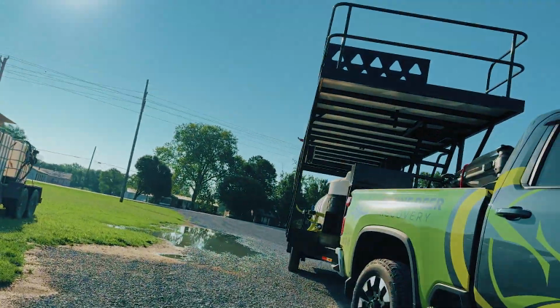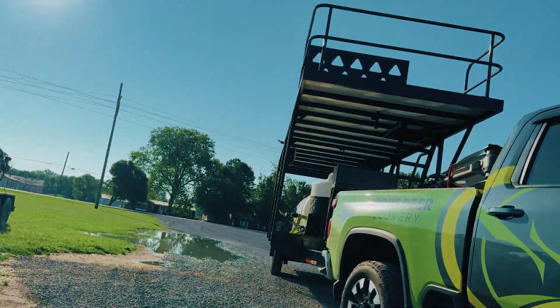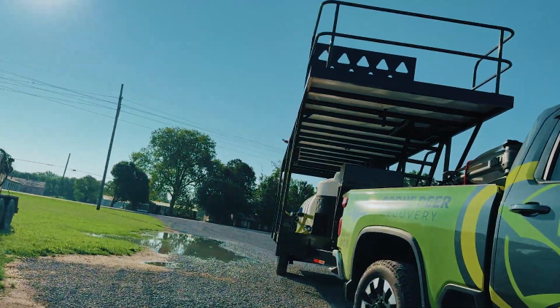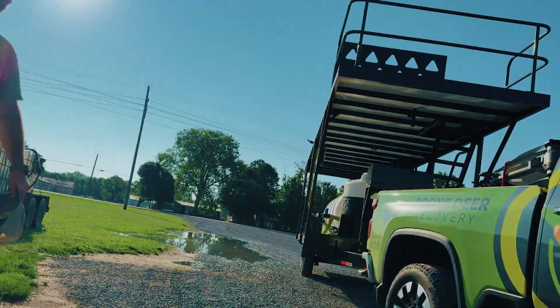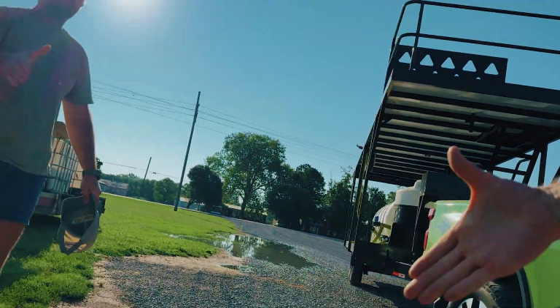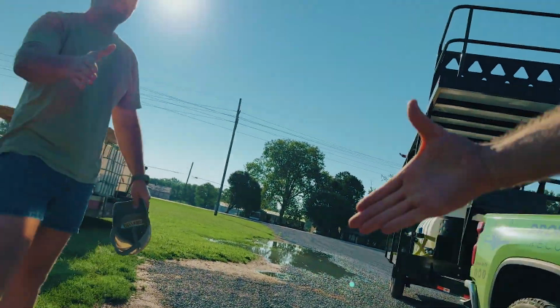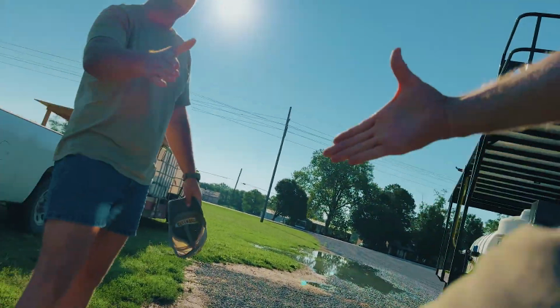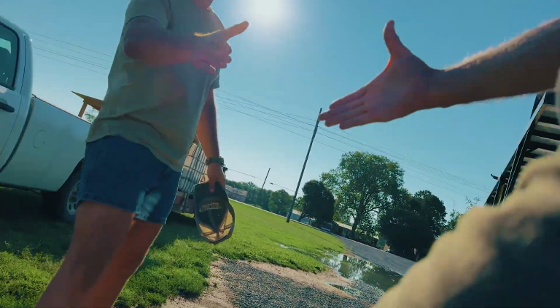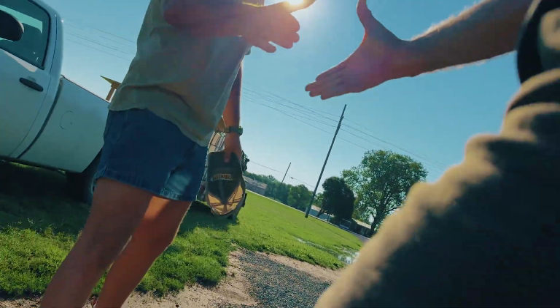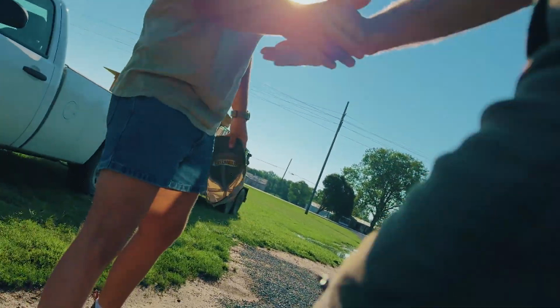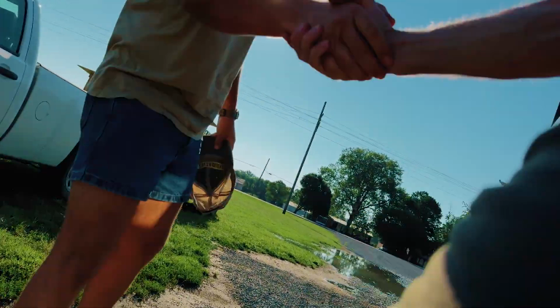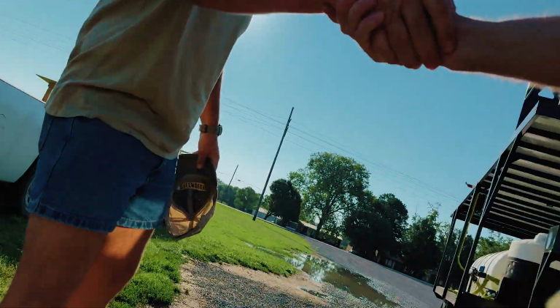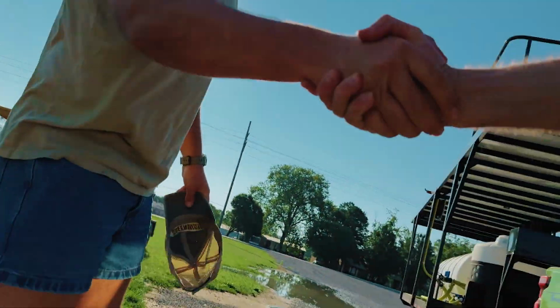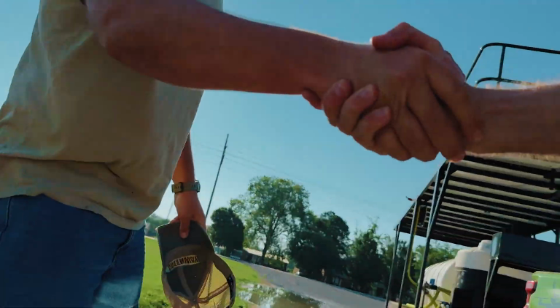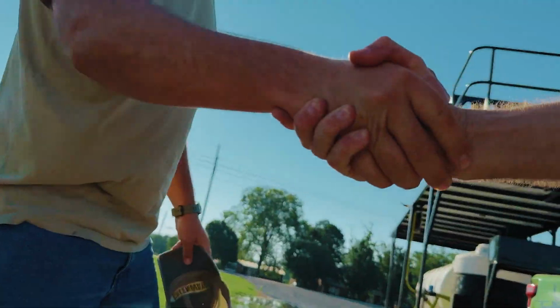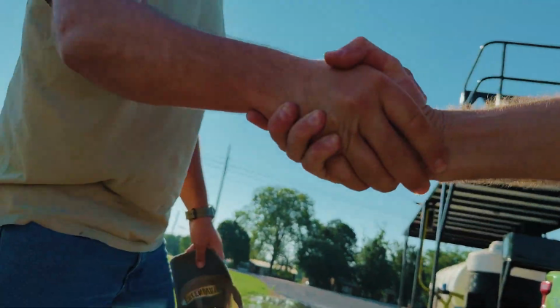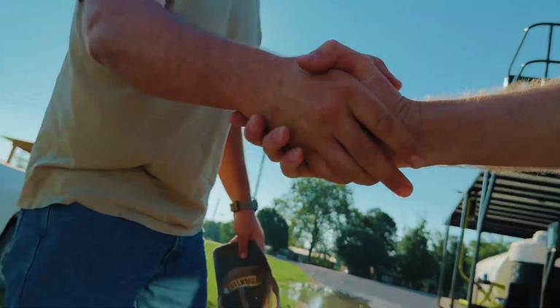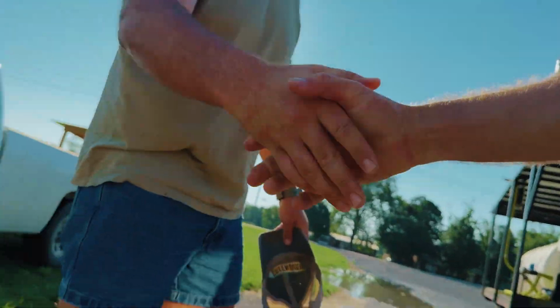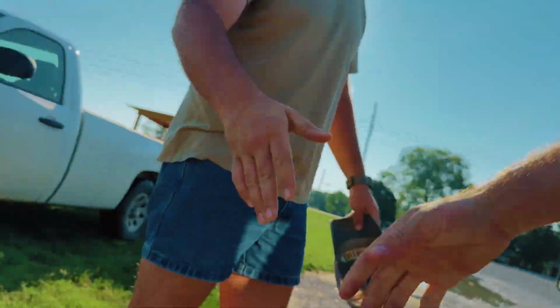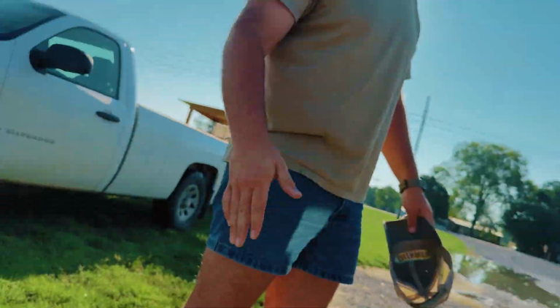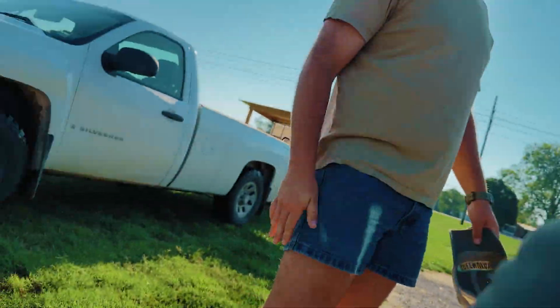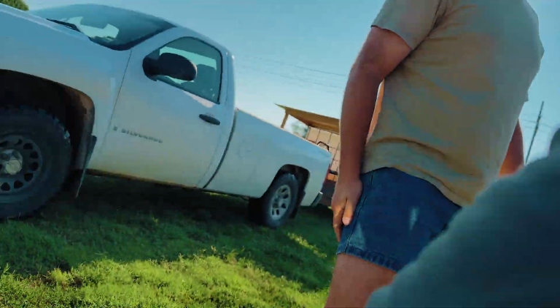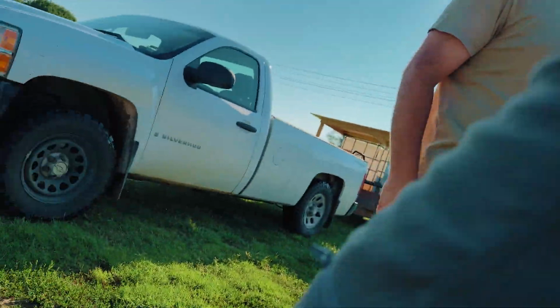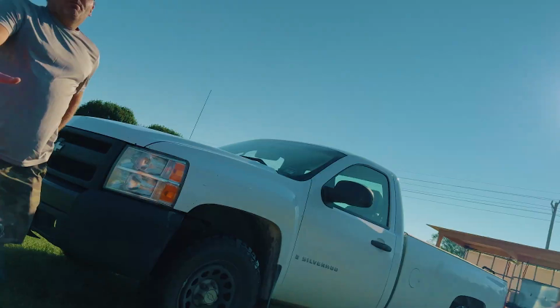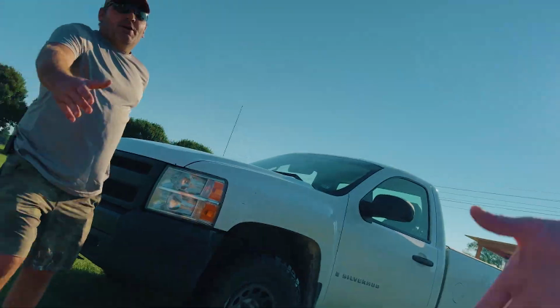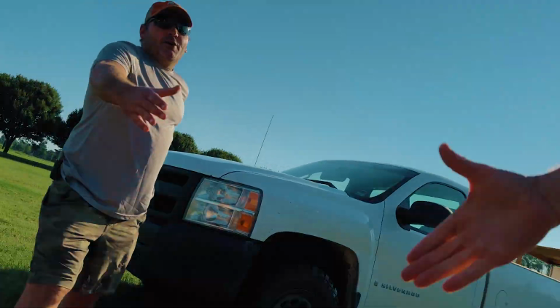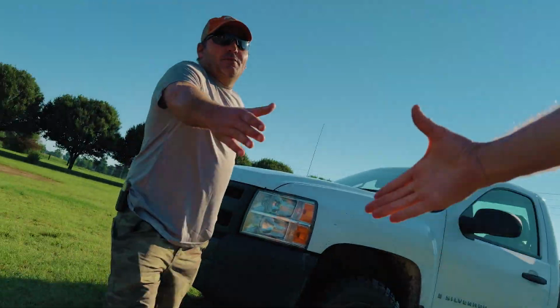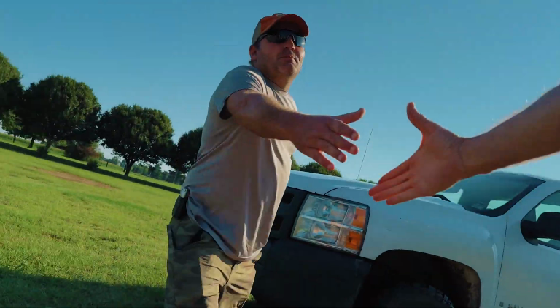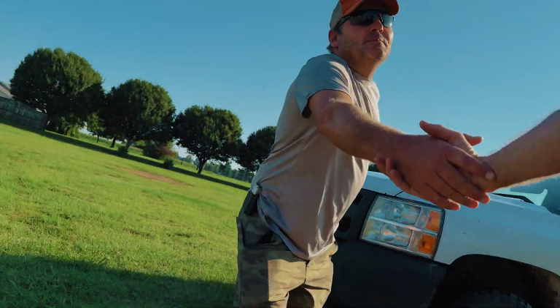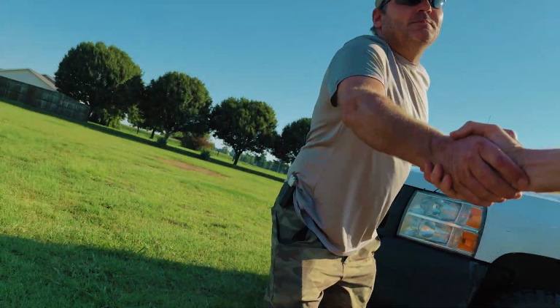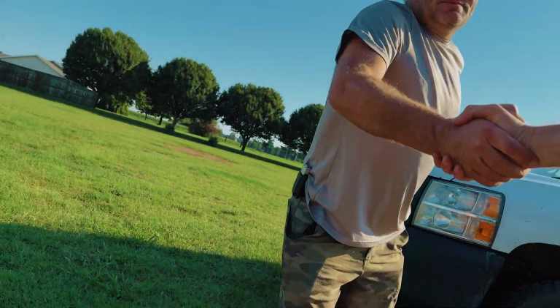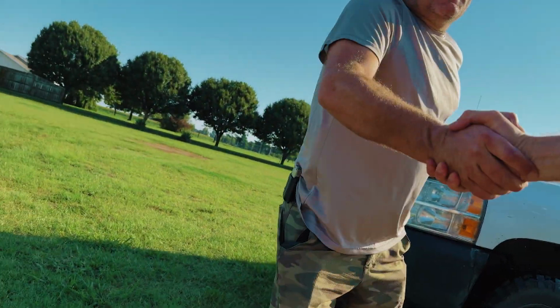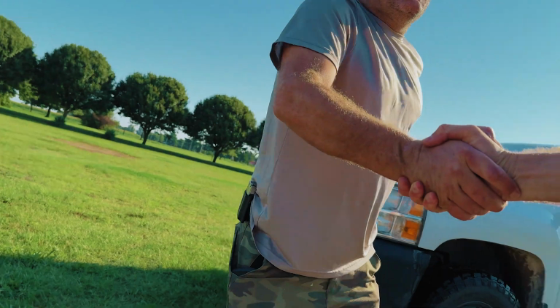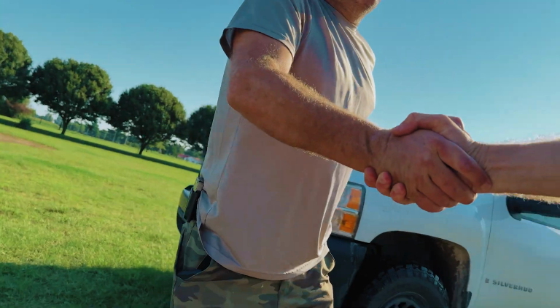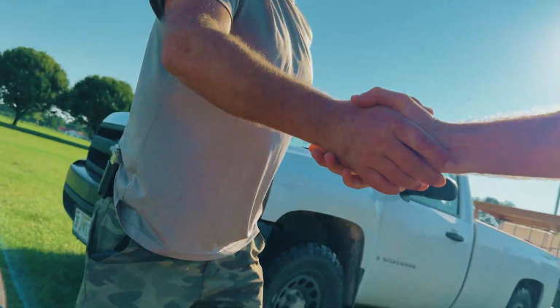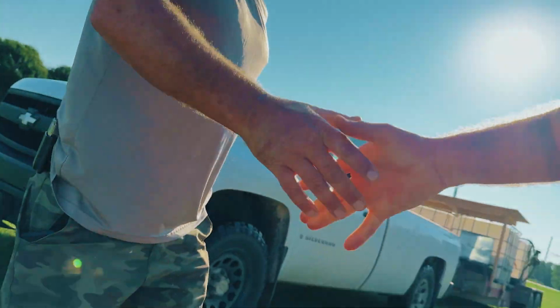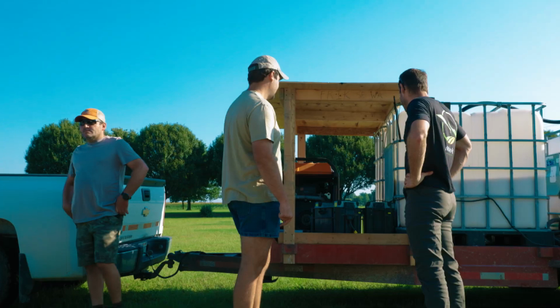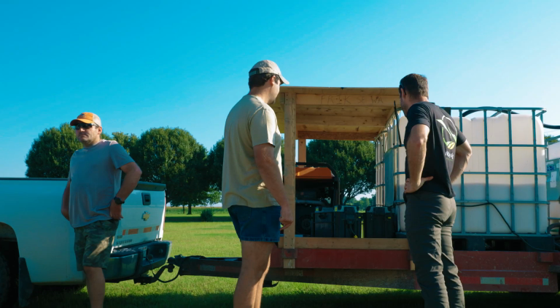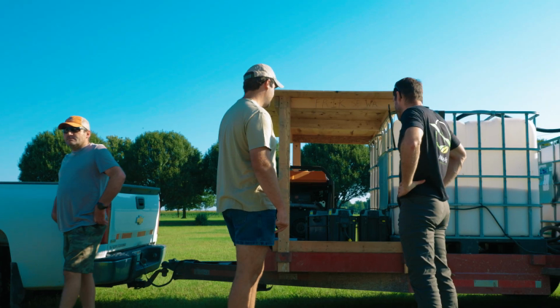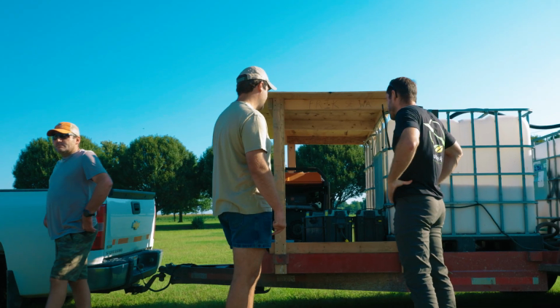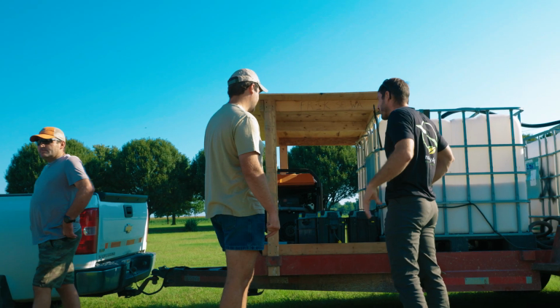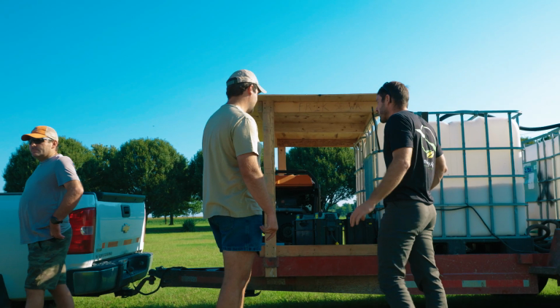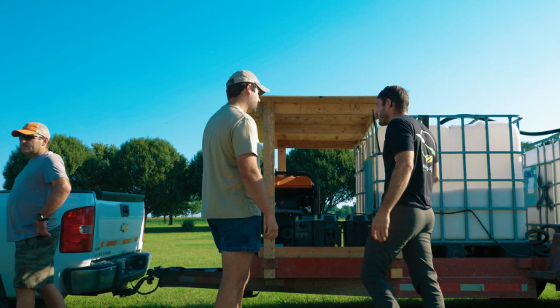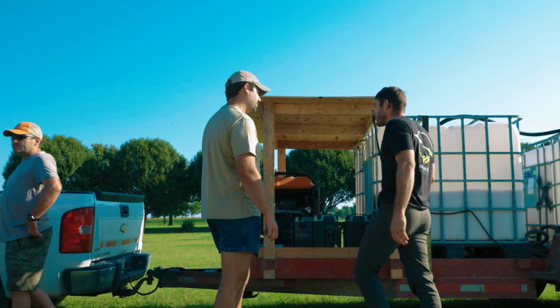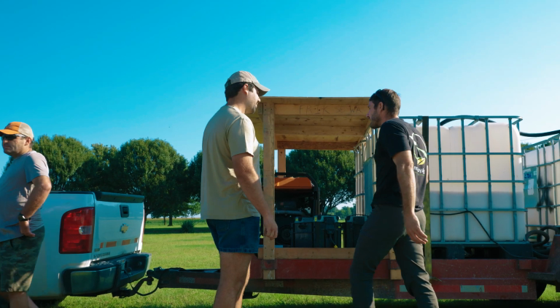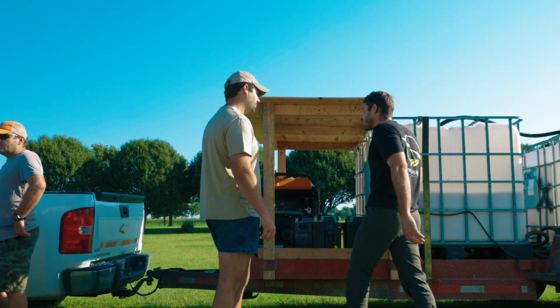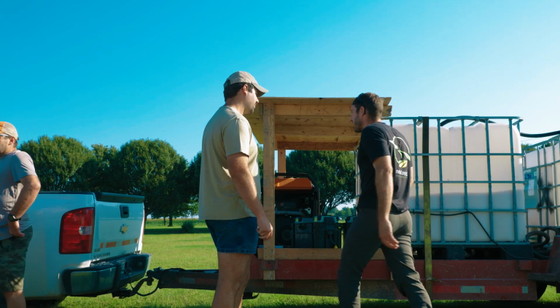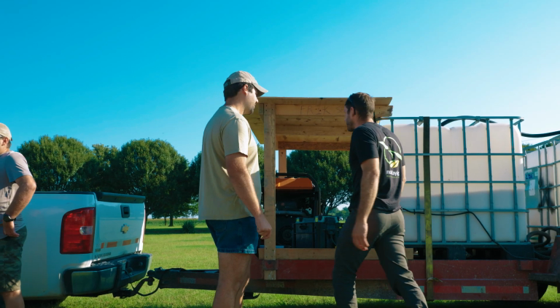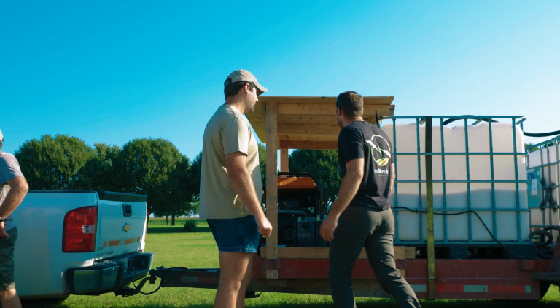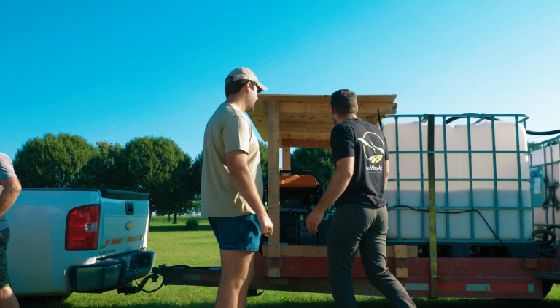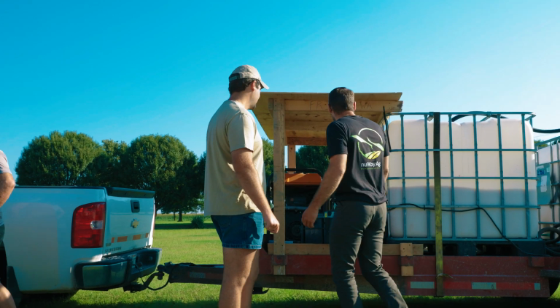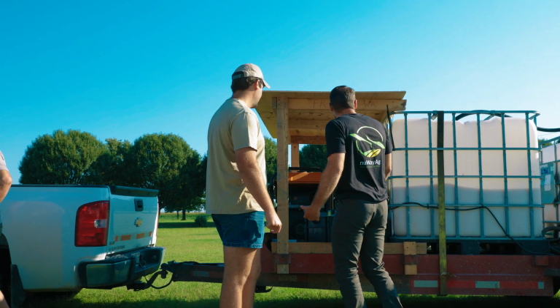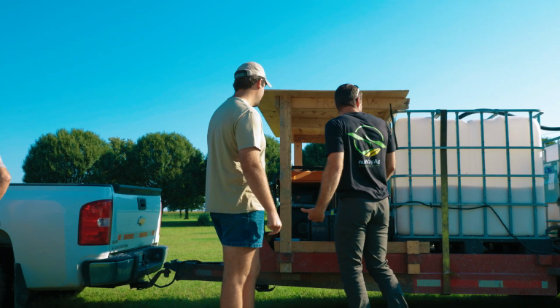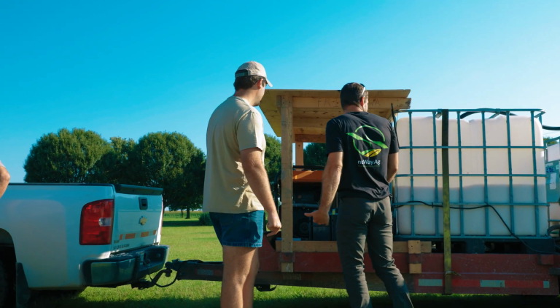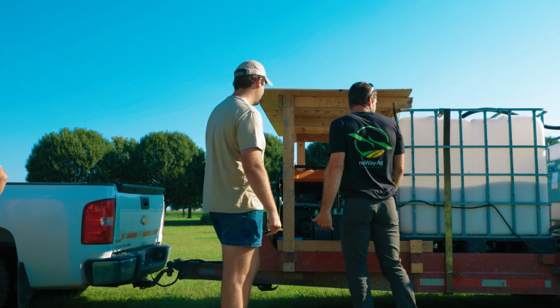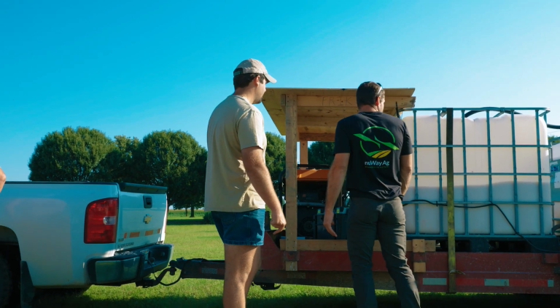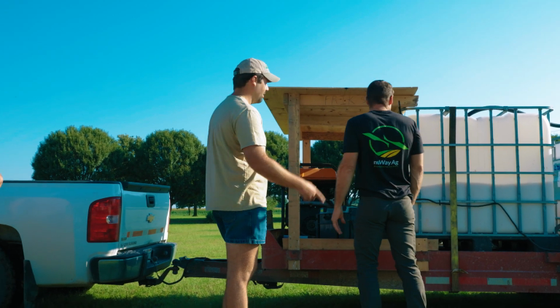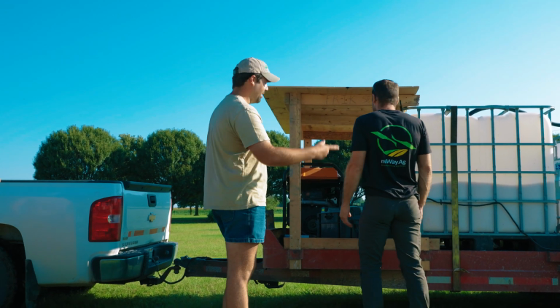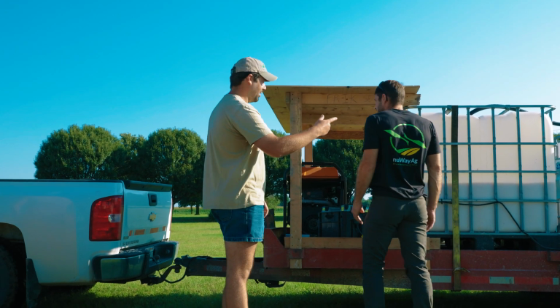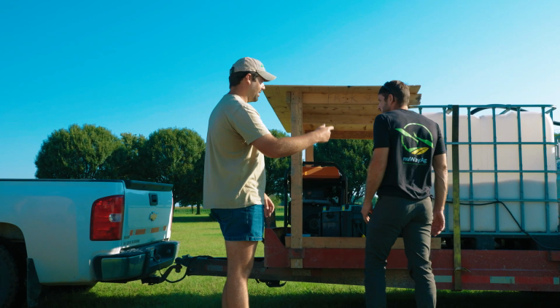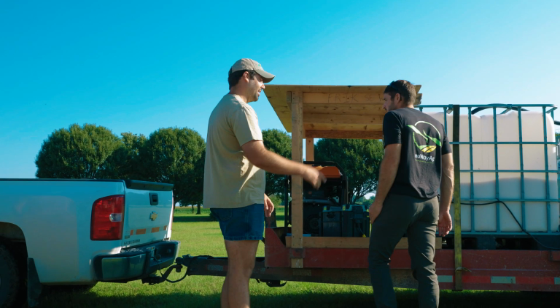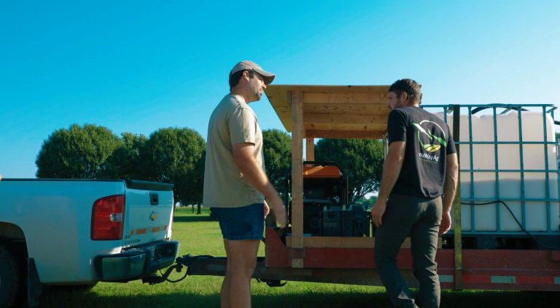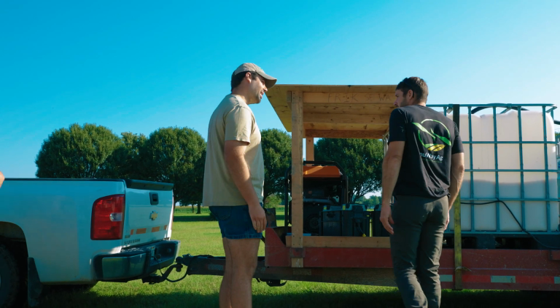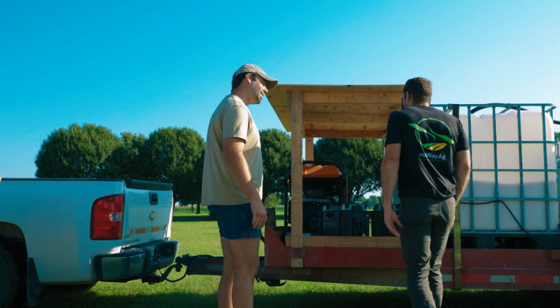My name is Chris. Nice to meet you — so you're running the XAG. Where is the drone? At the back.